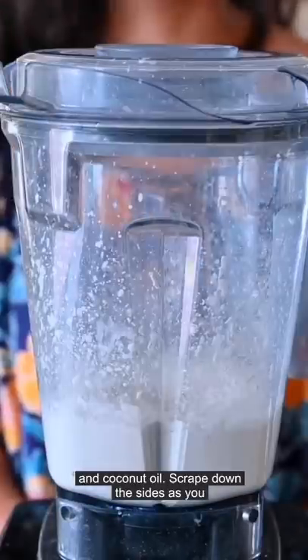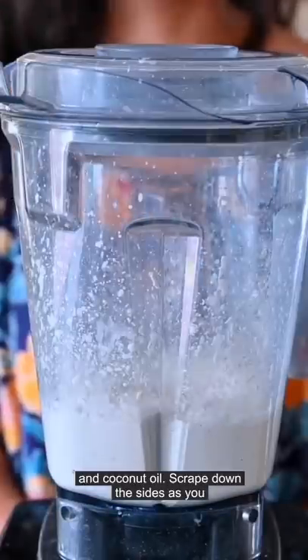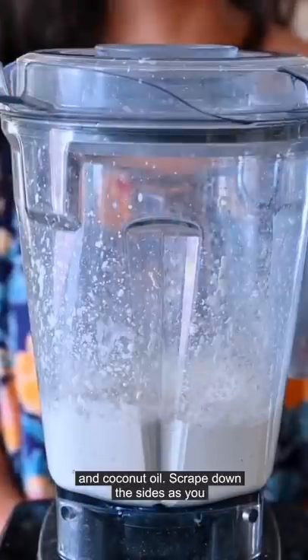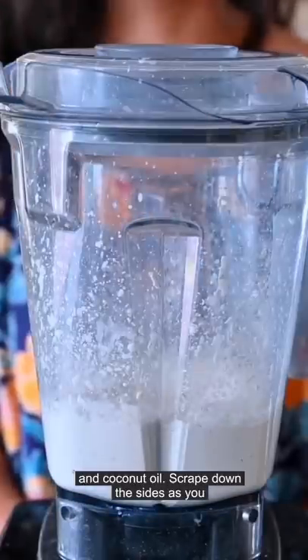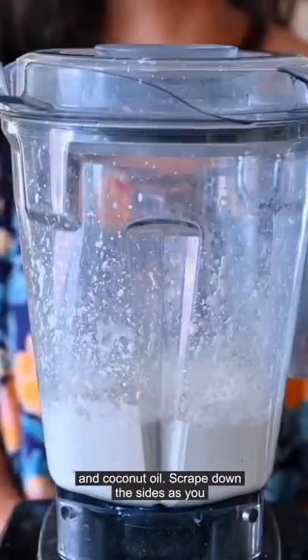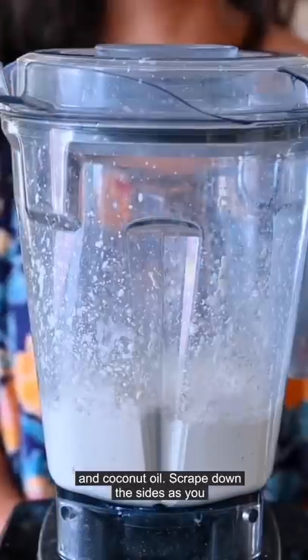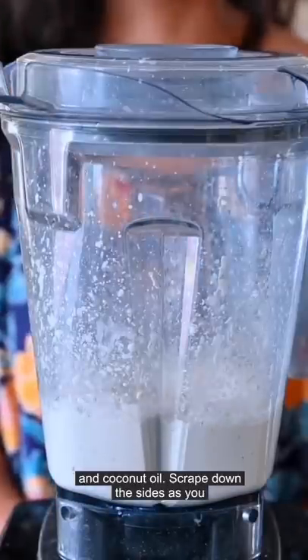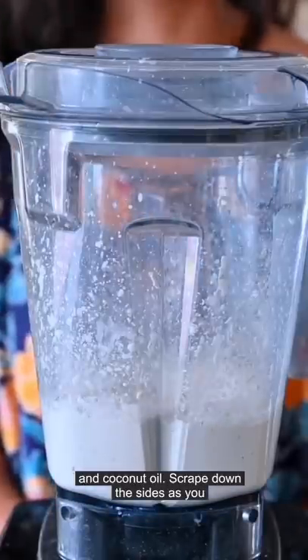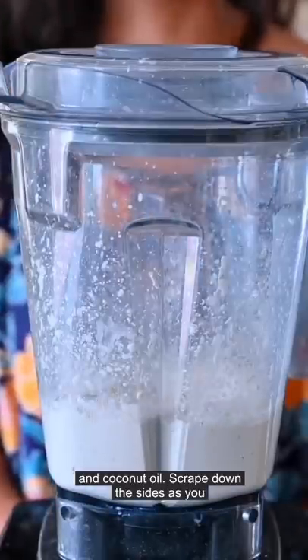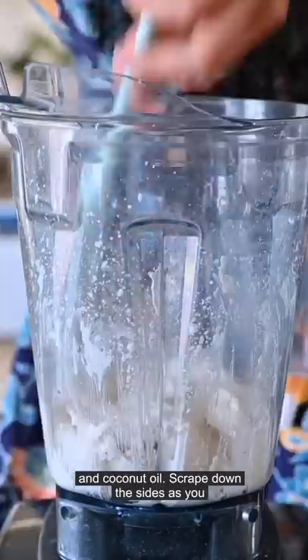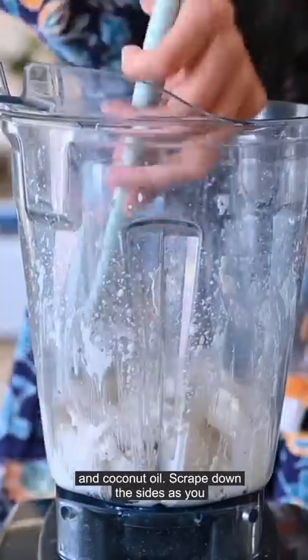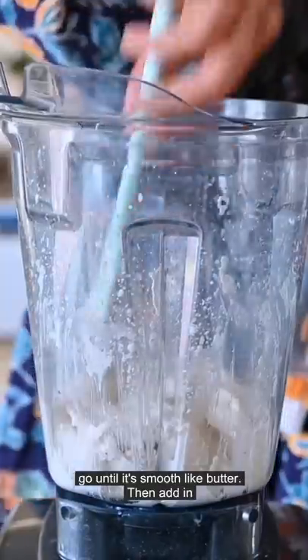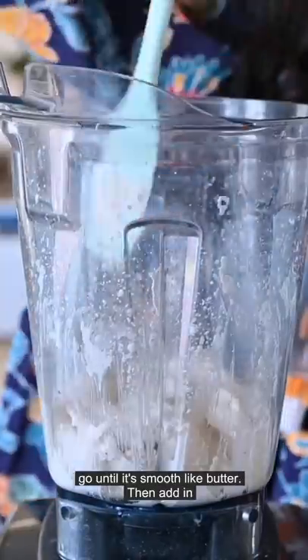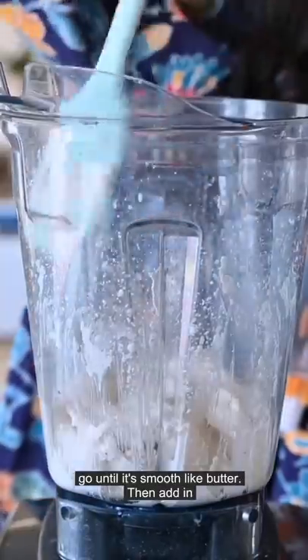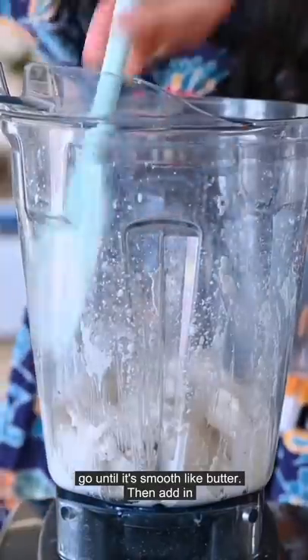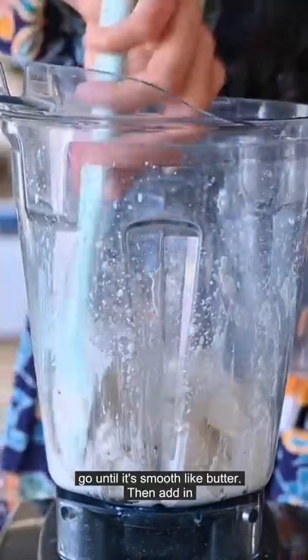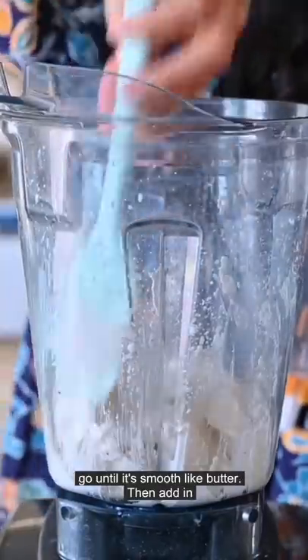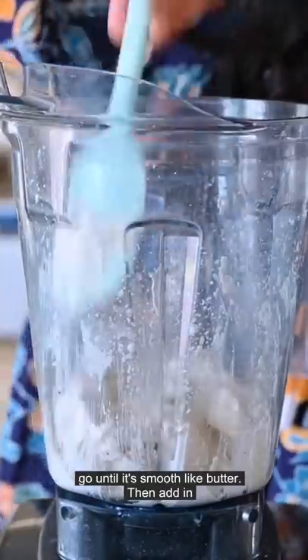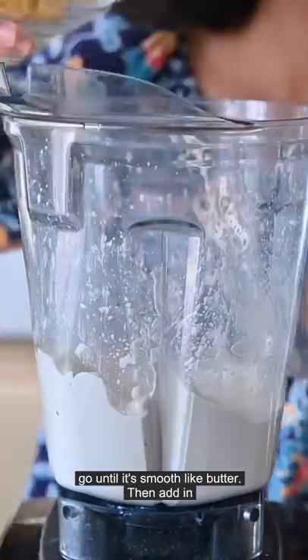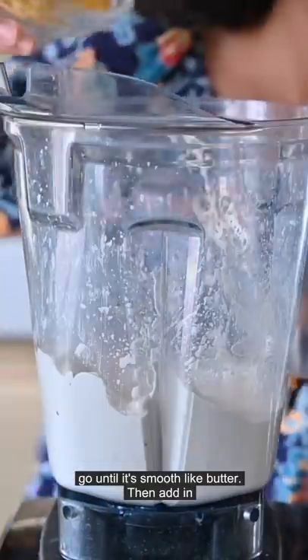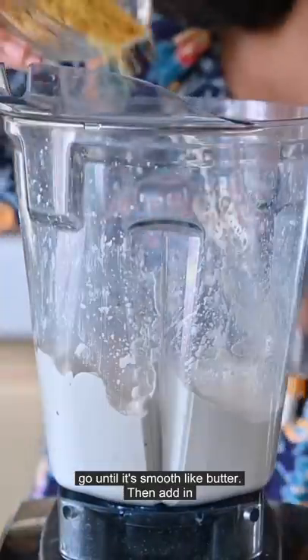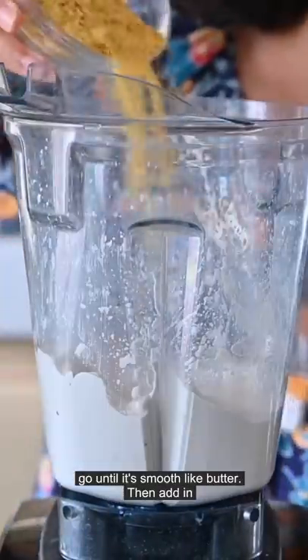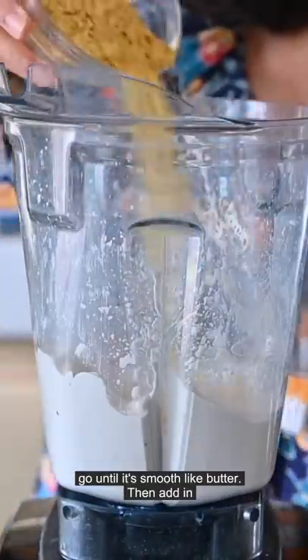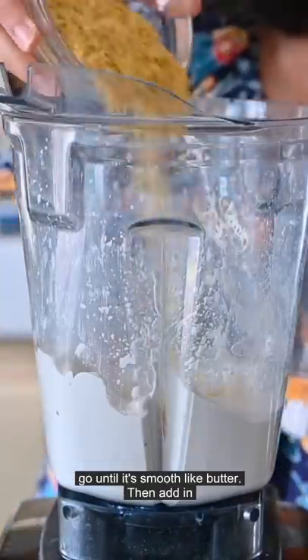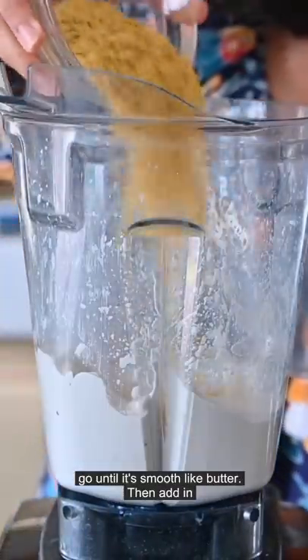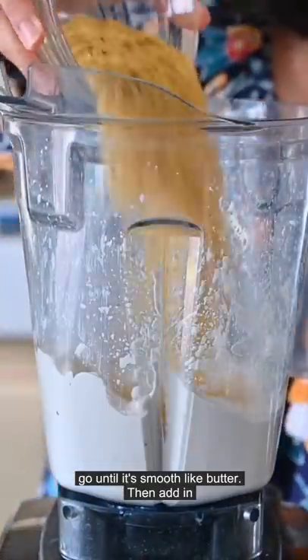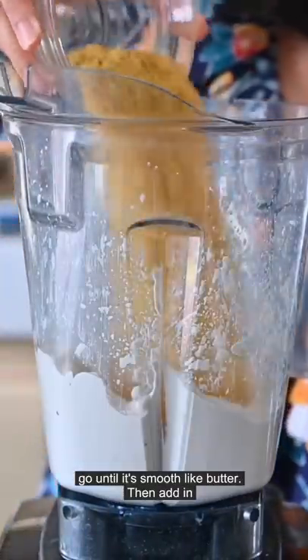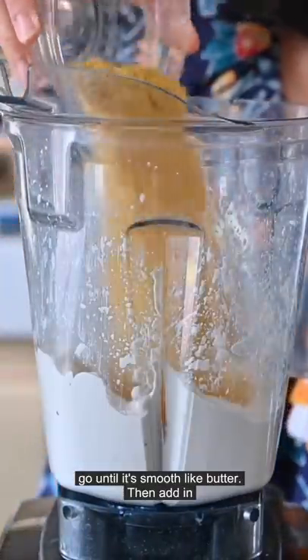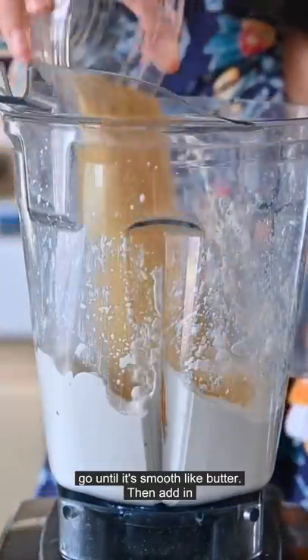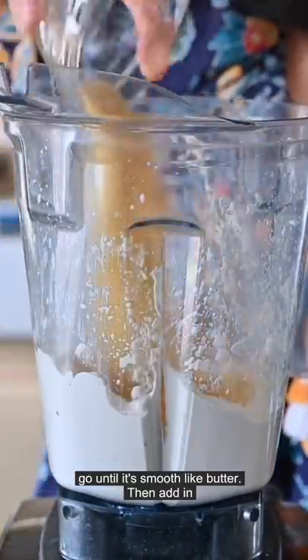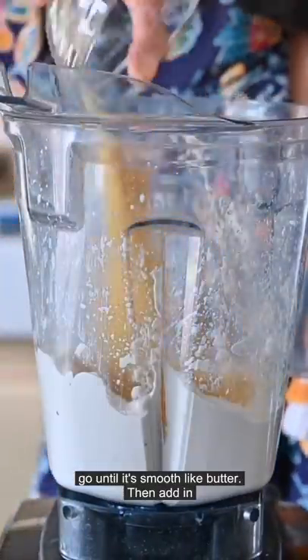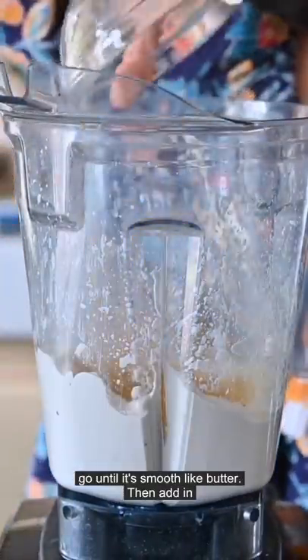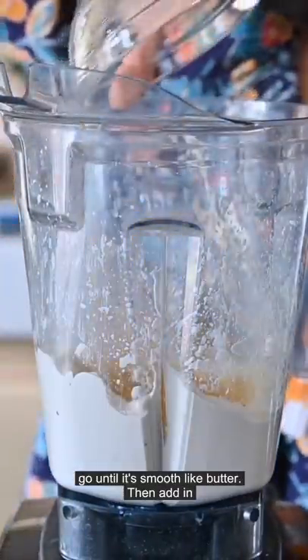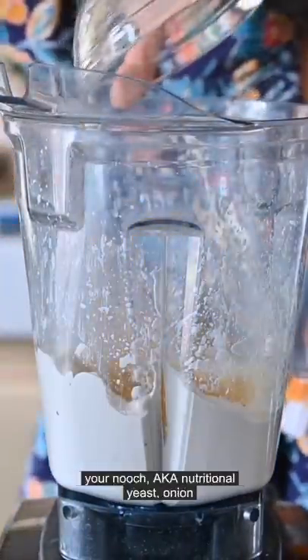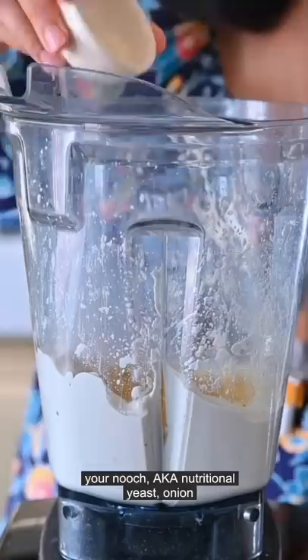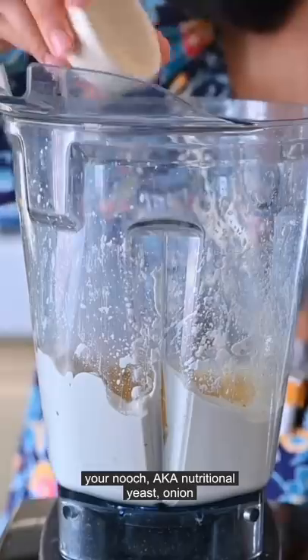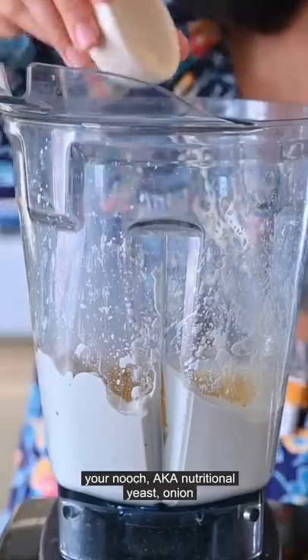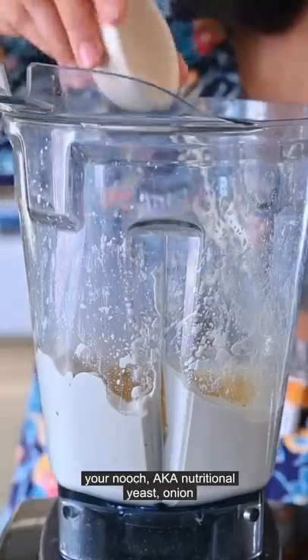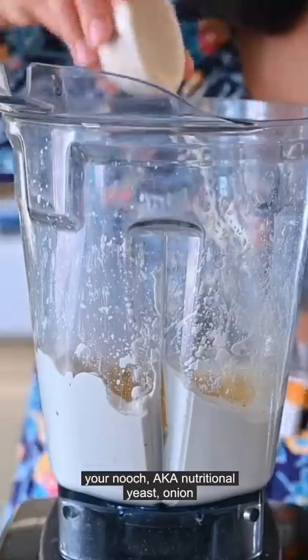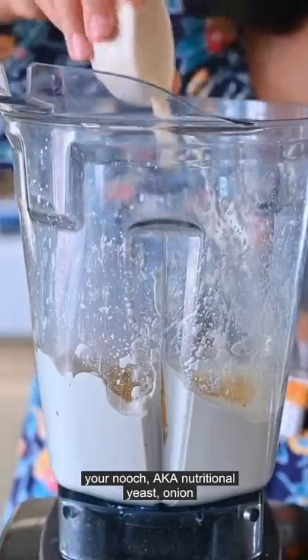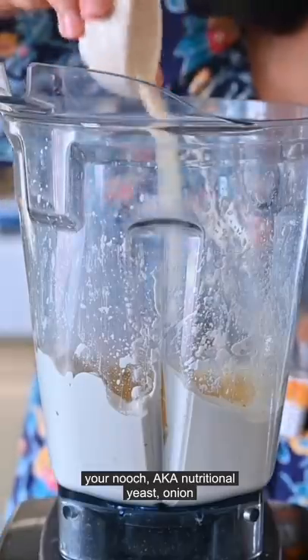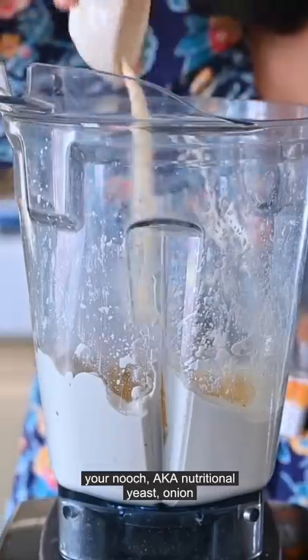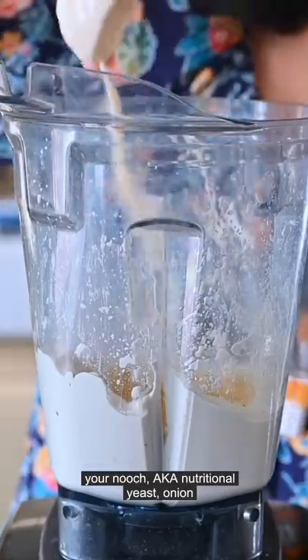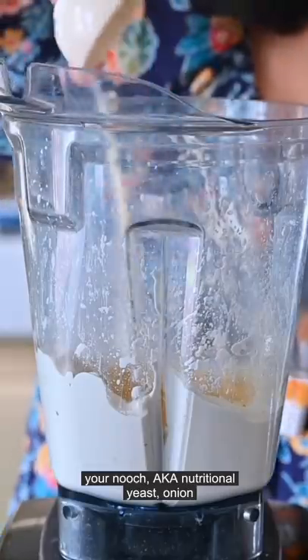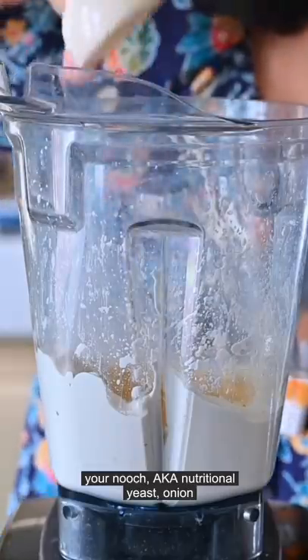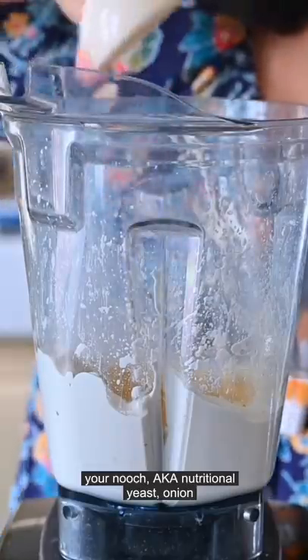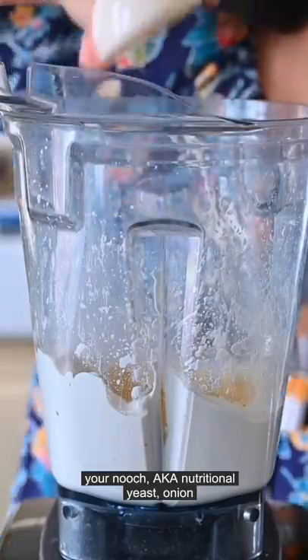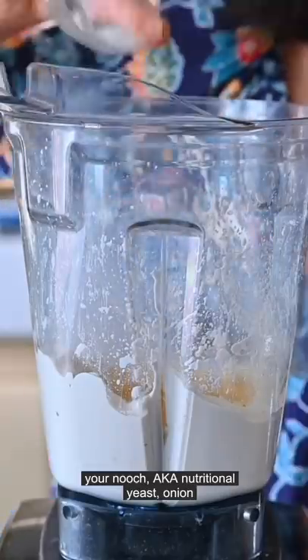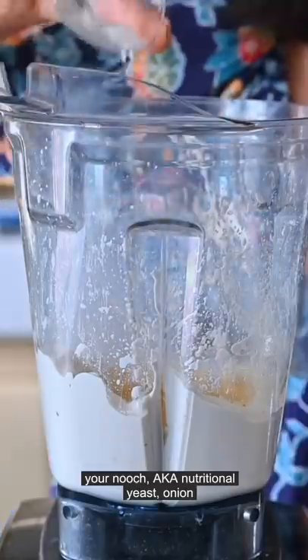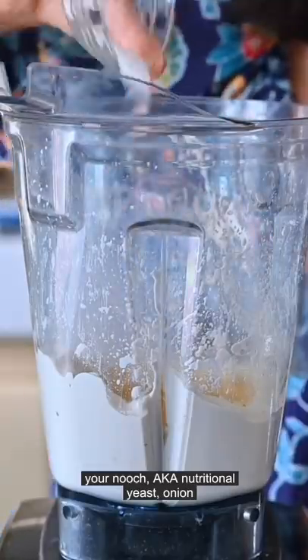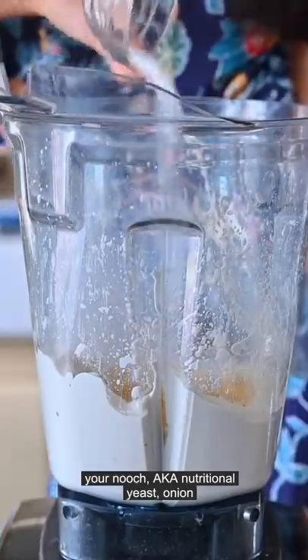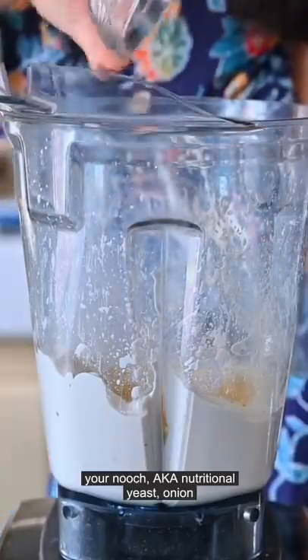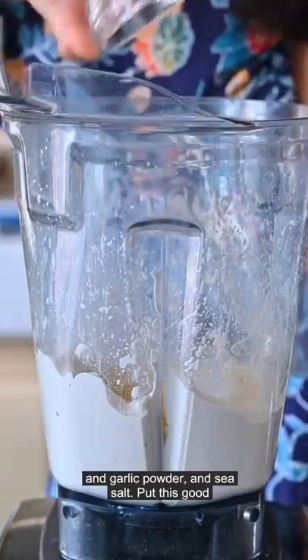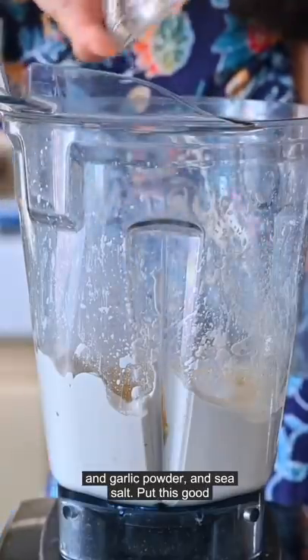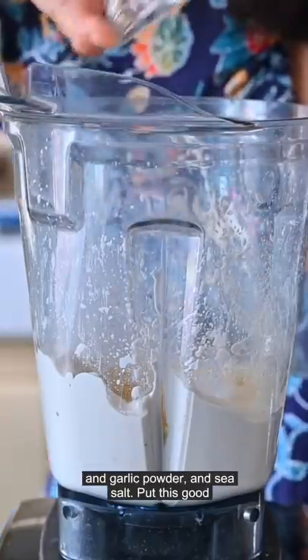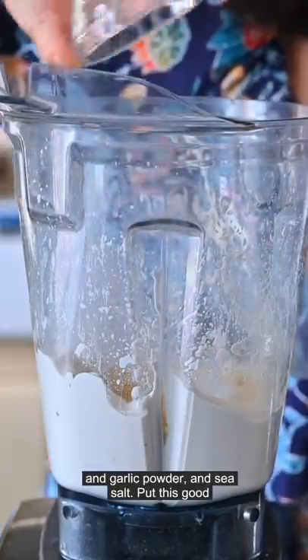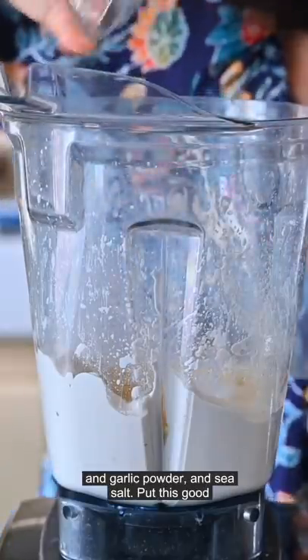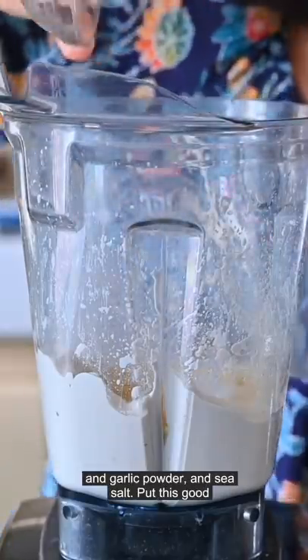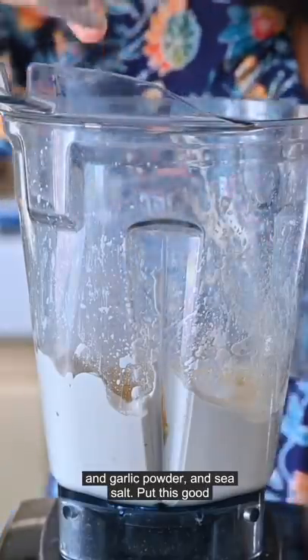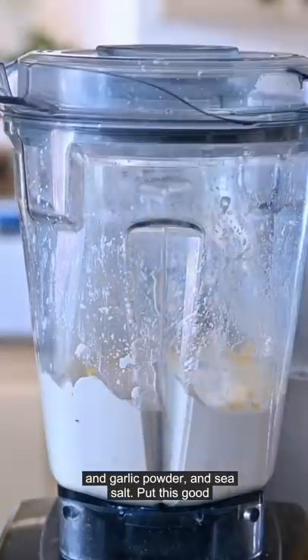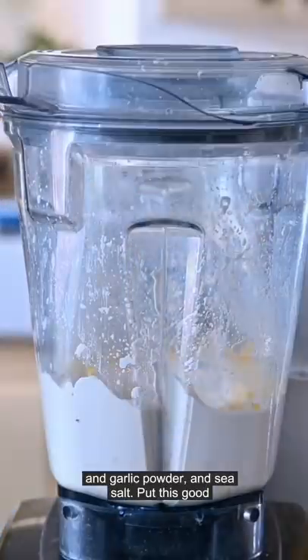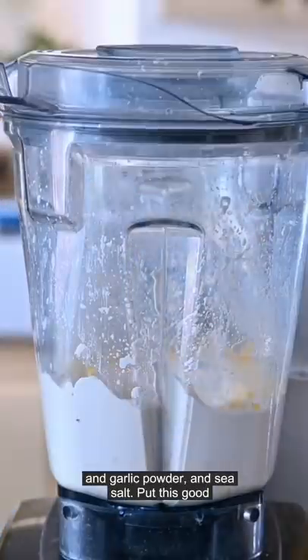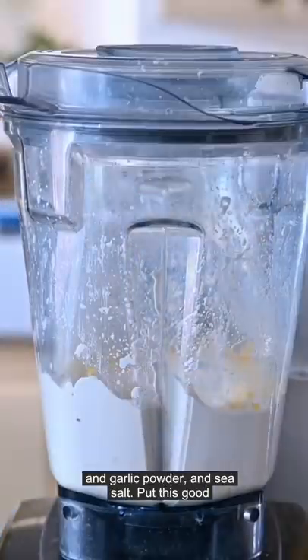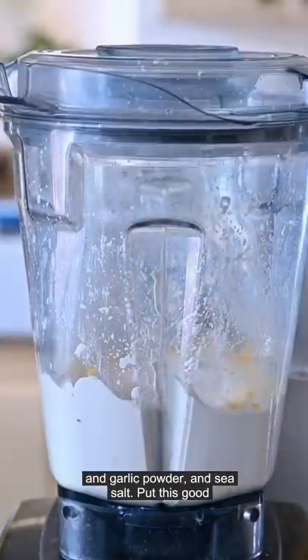Scrape down the sides as you go until it's smooth like butter. Then add in your nooch — aka nutritional yeast — onion and garlic powder, and sea salt.